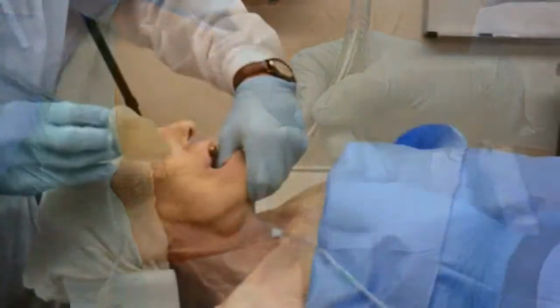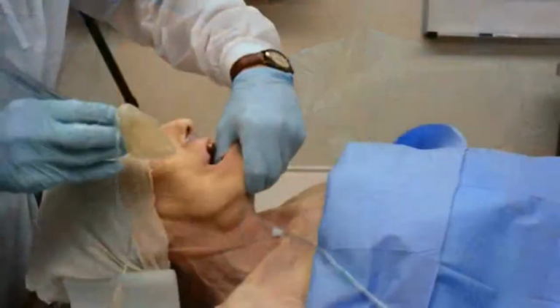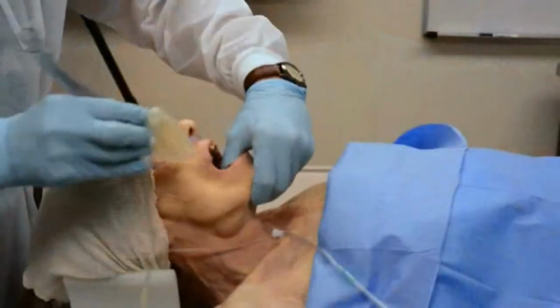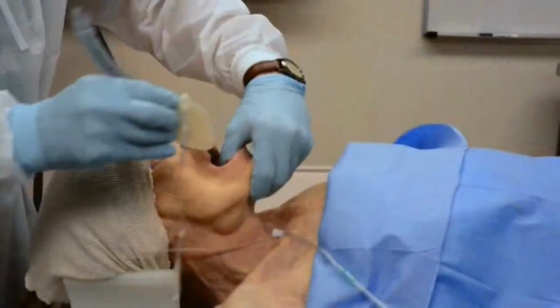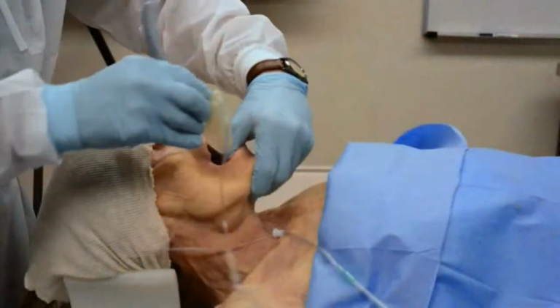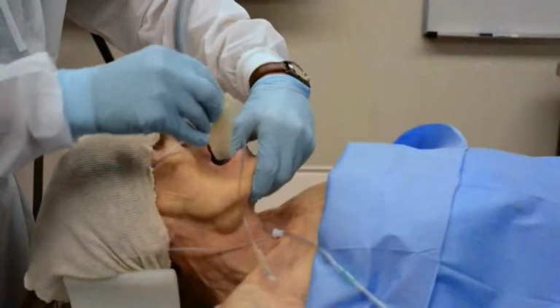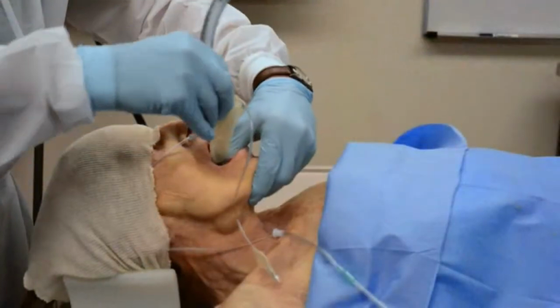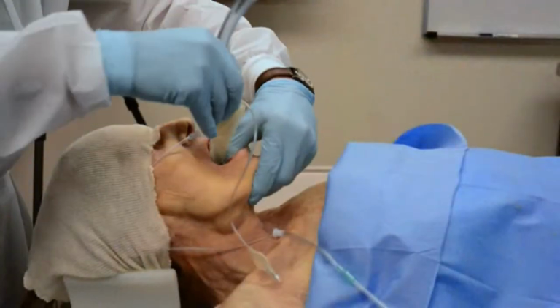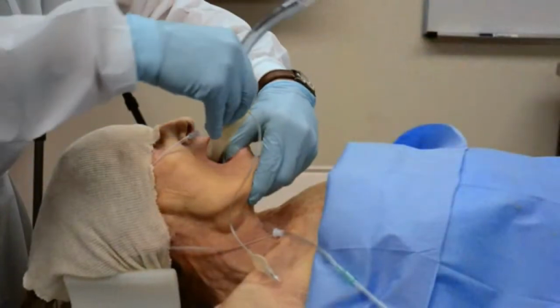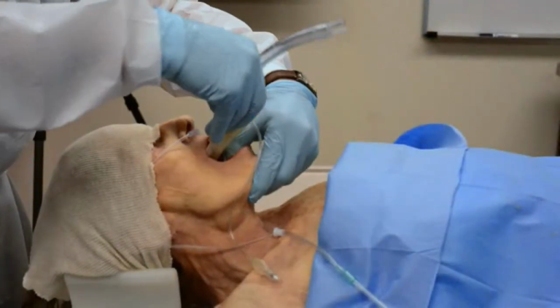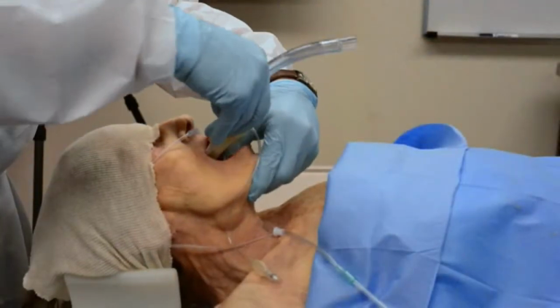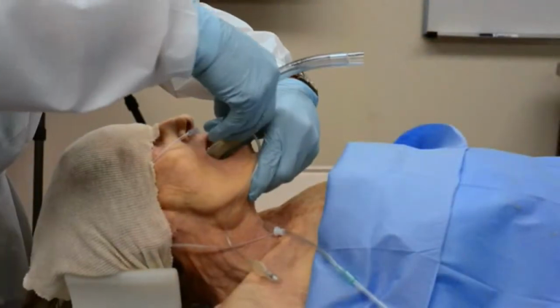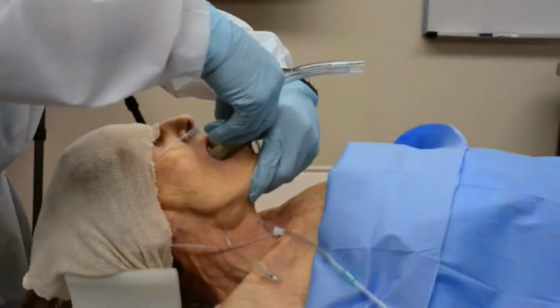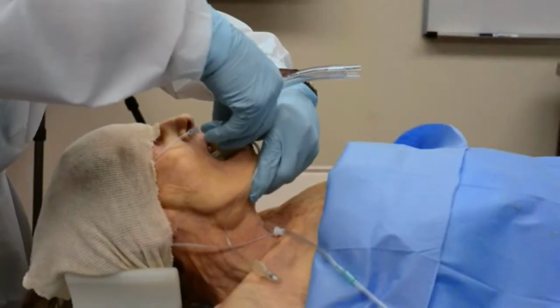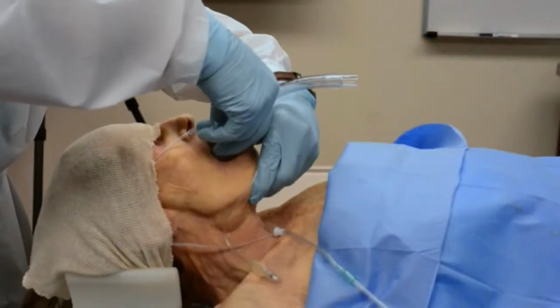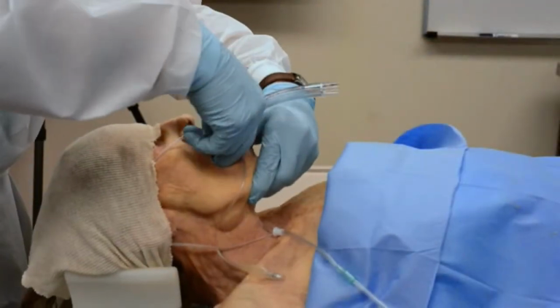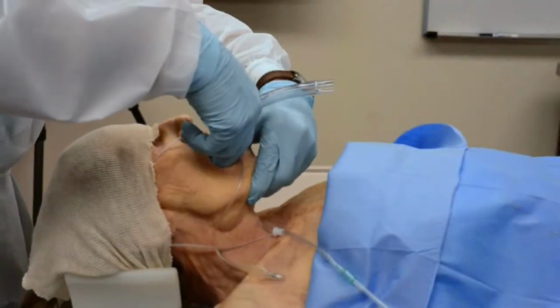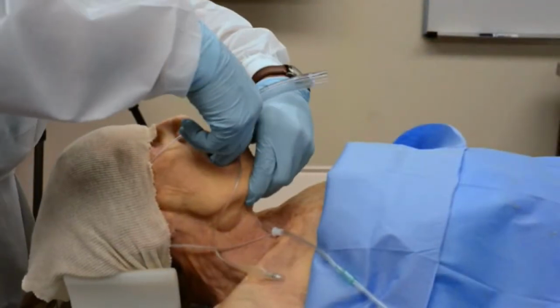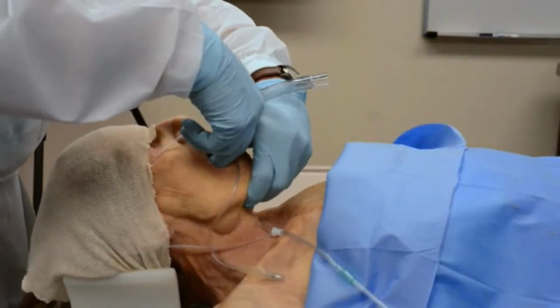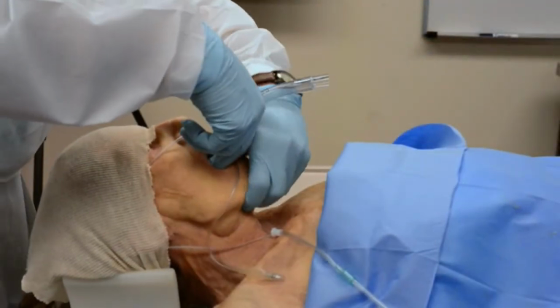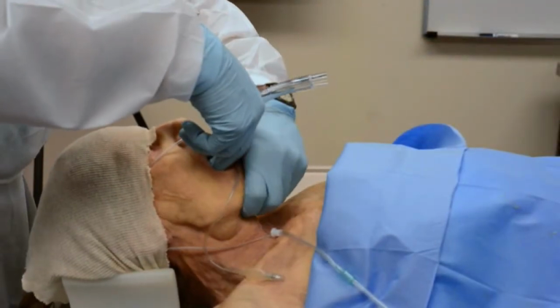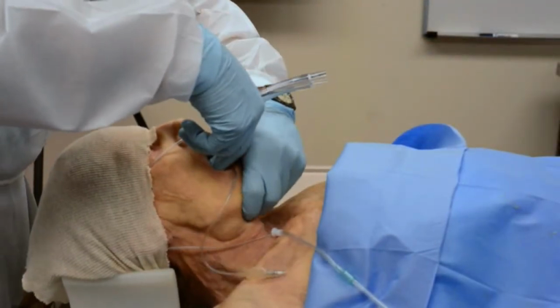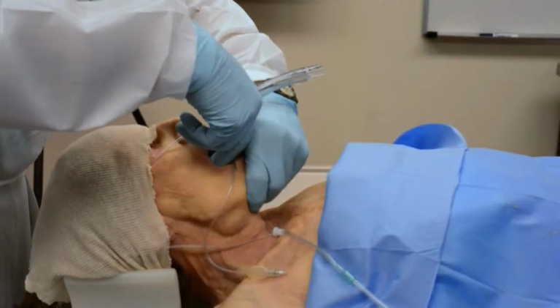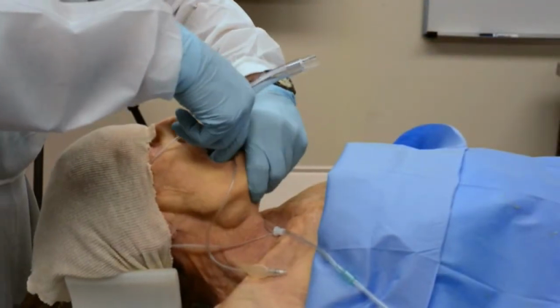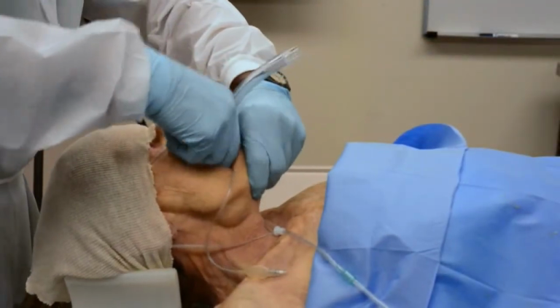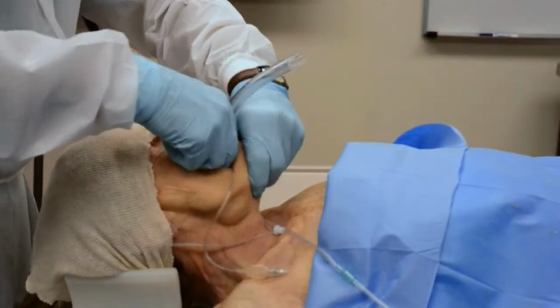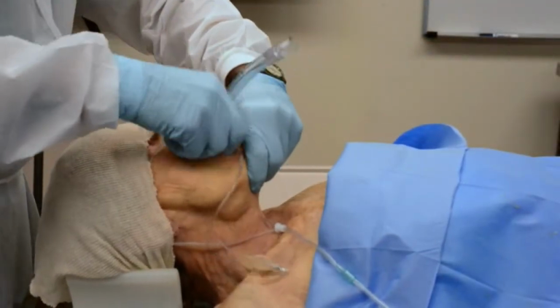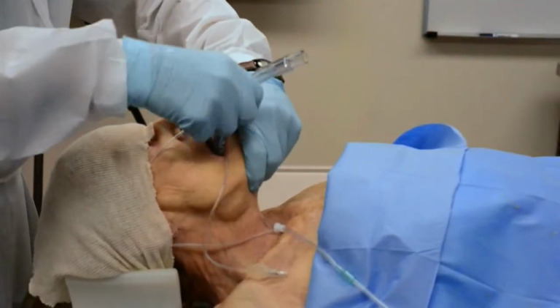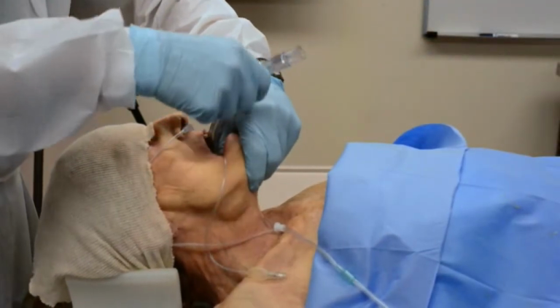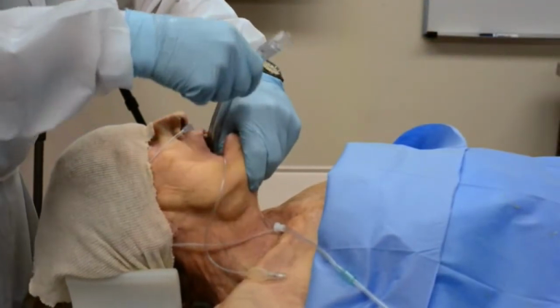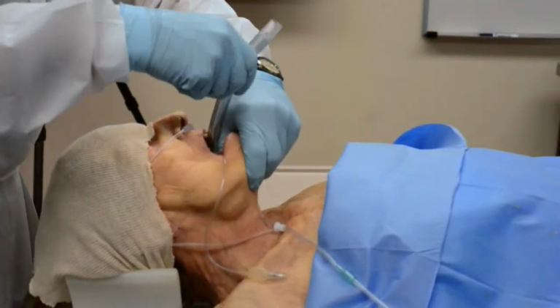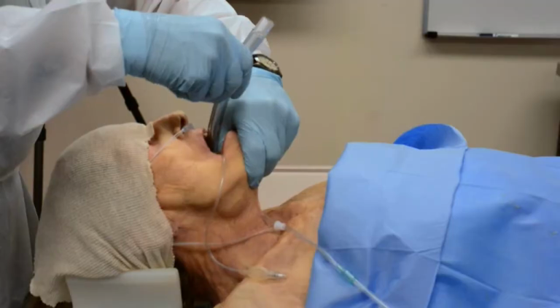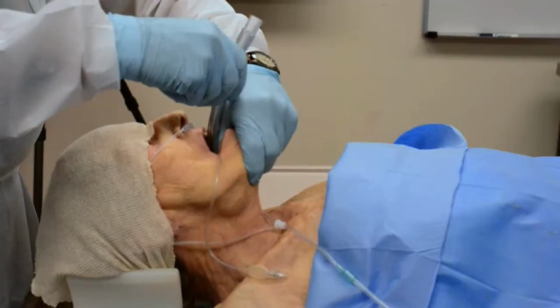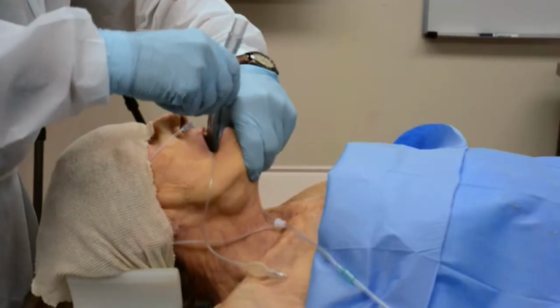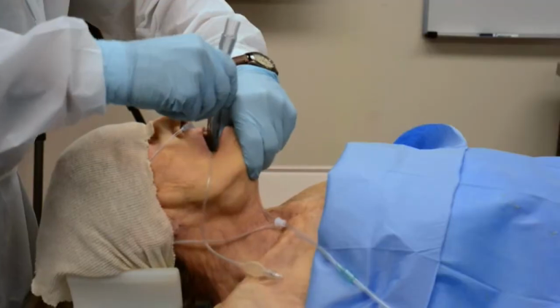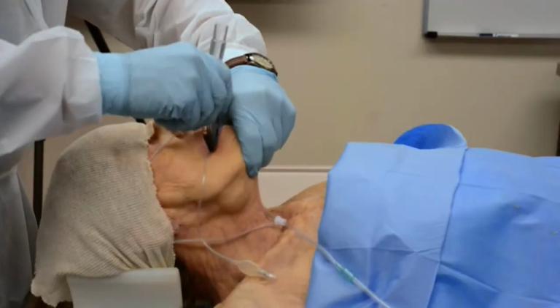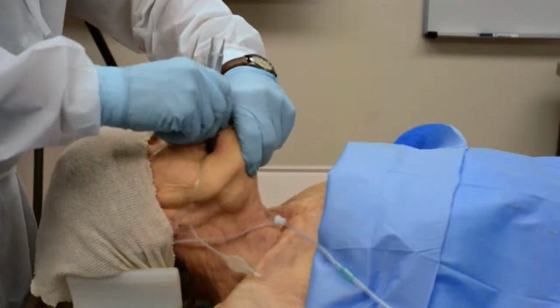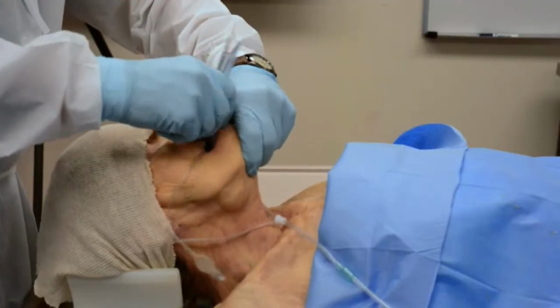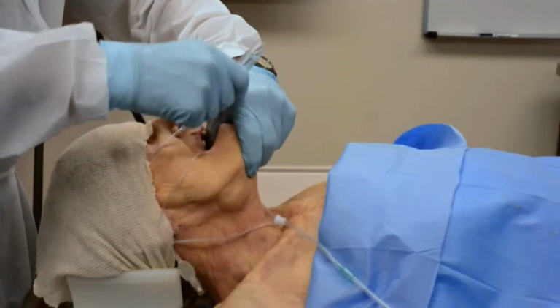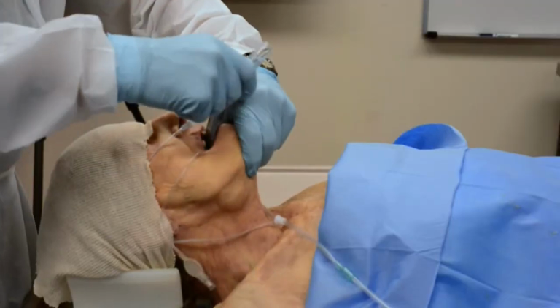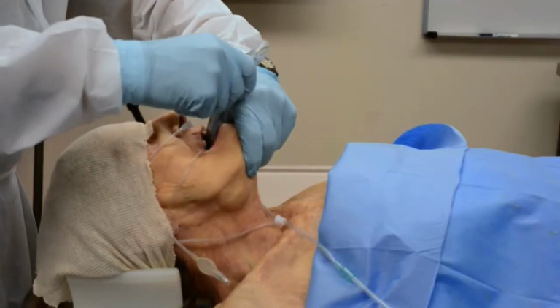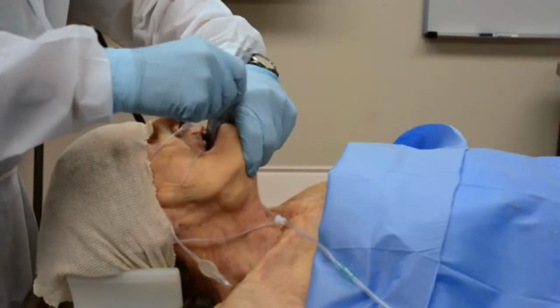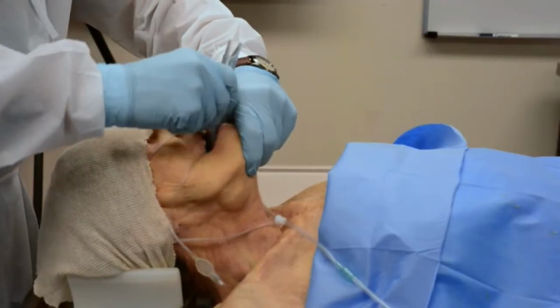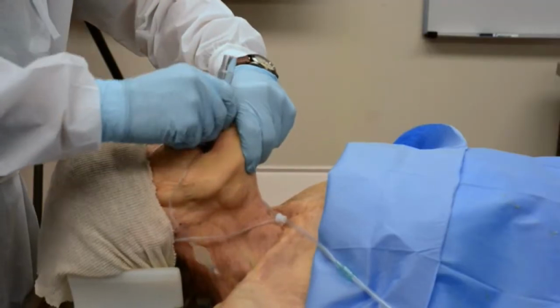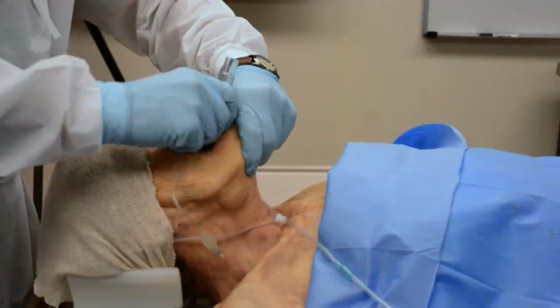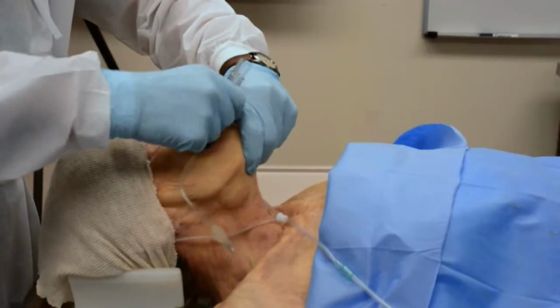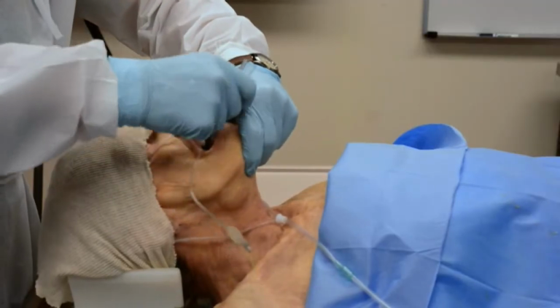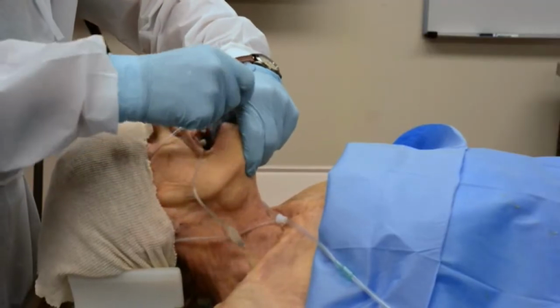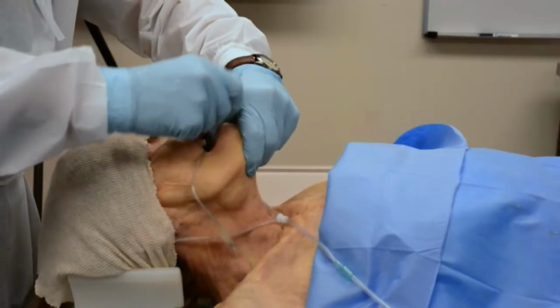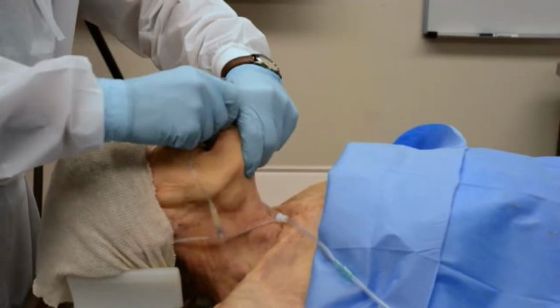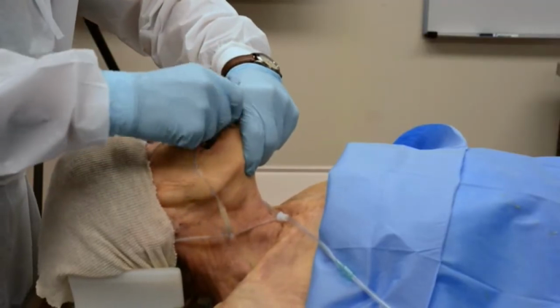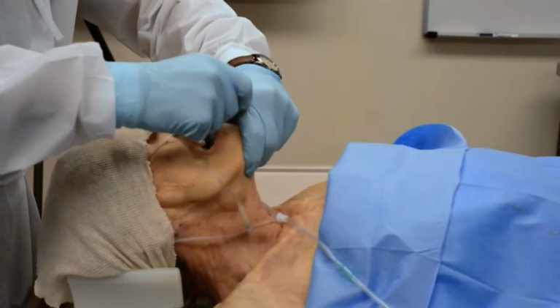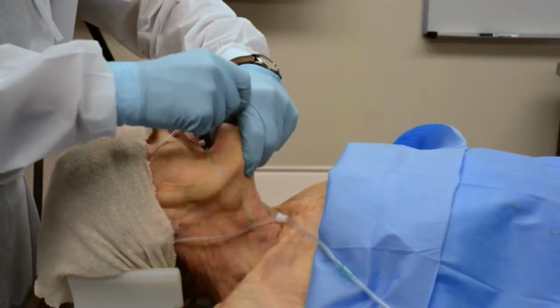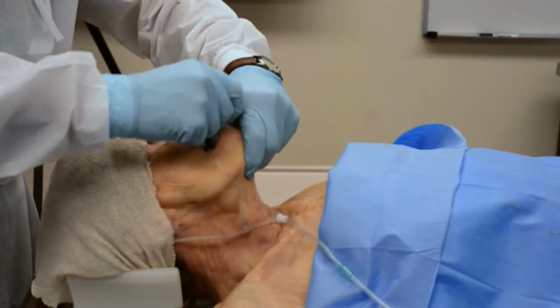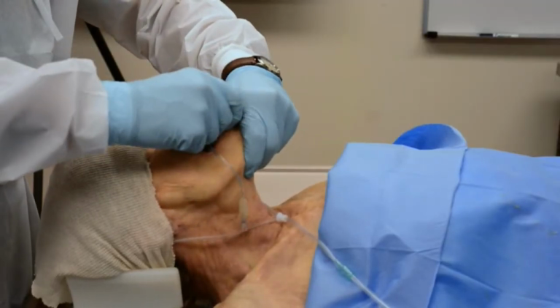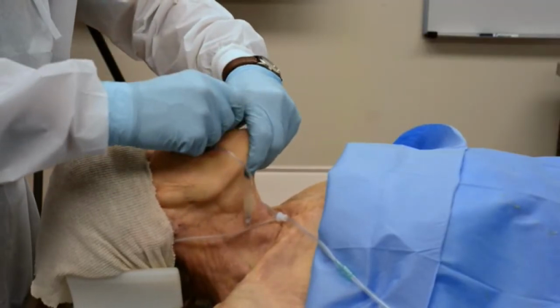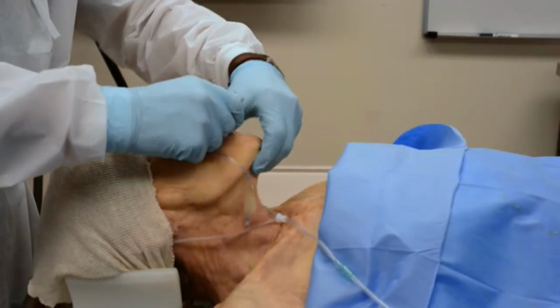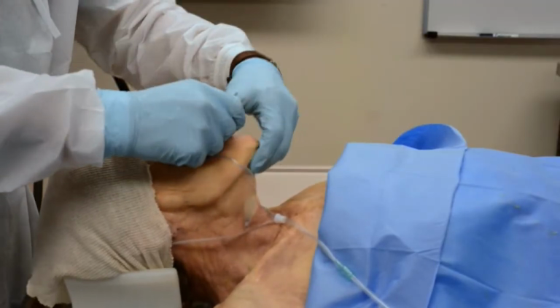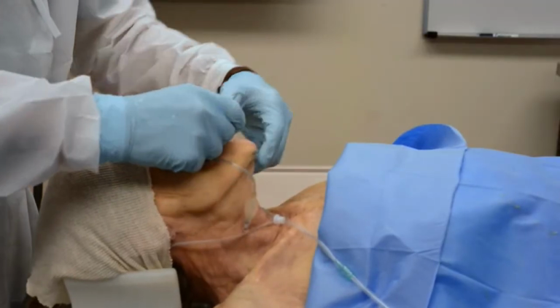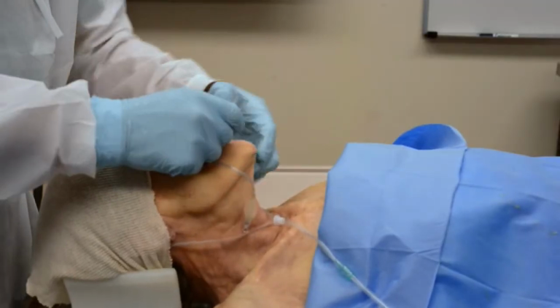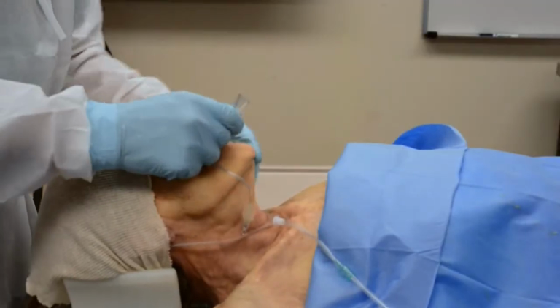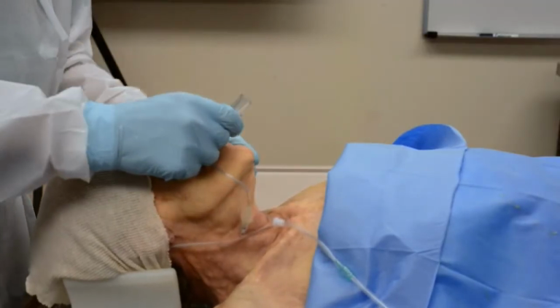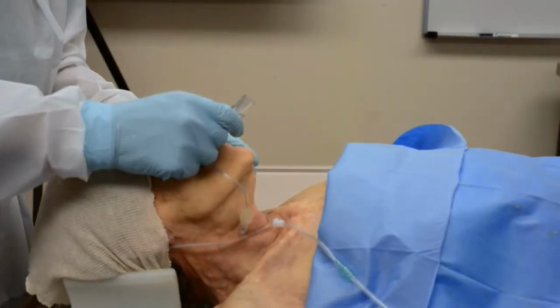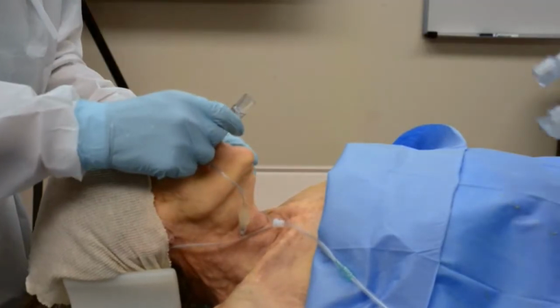Flex the patient's neck, lift the chin, then blindly insert the tube. Some experts also recommend head extension.